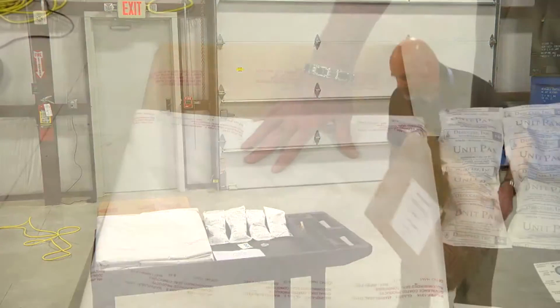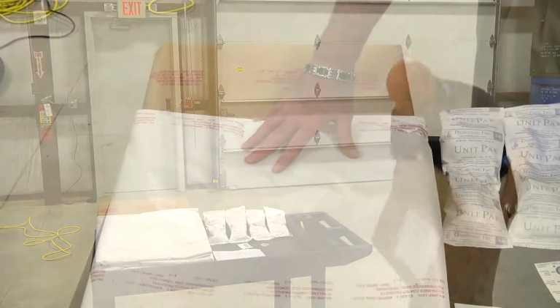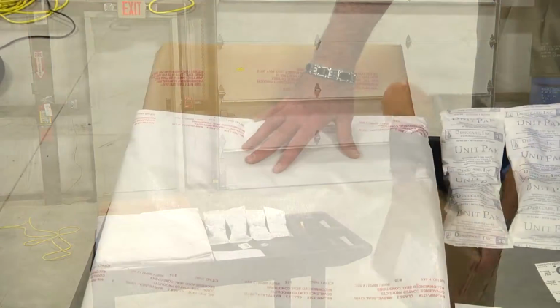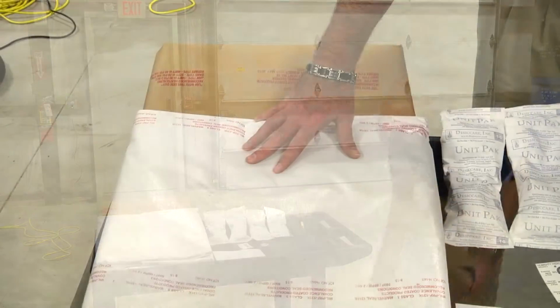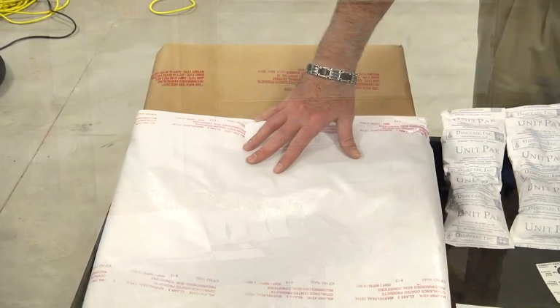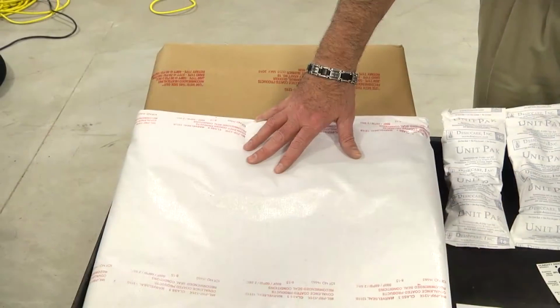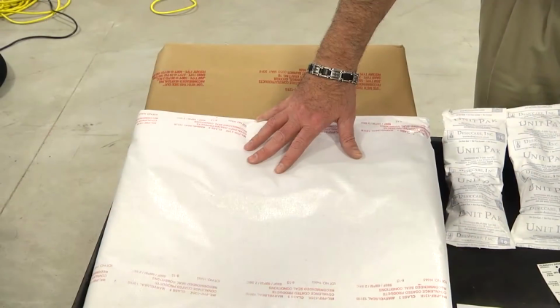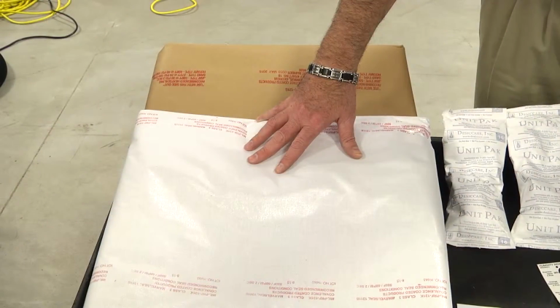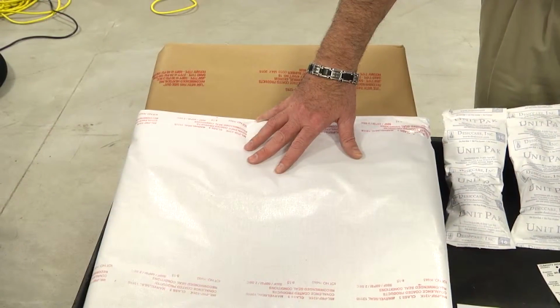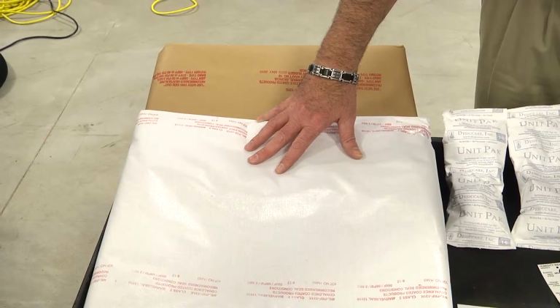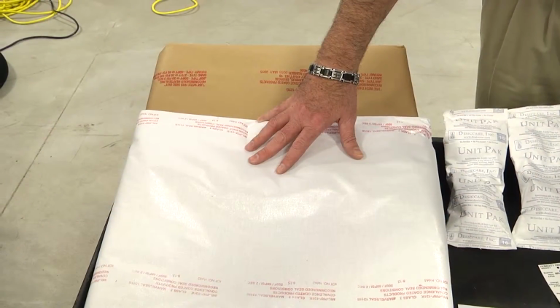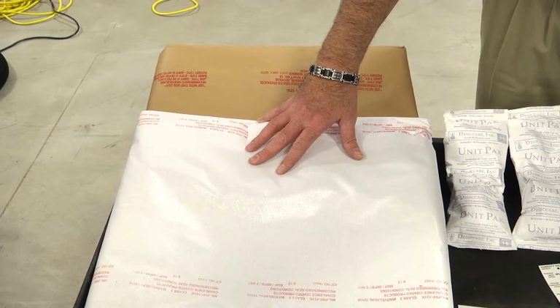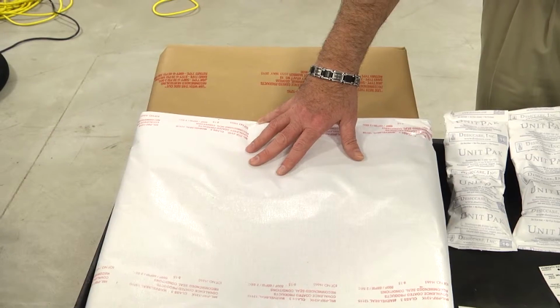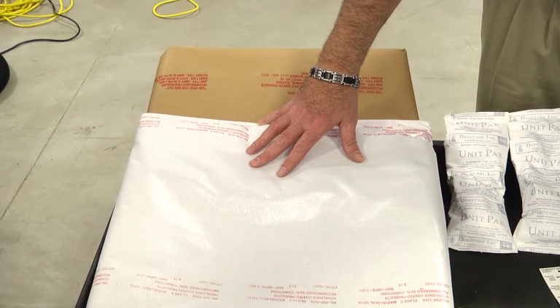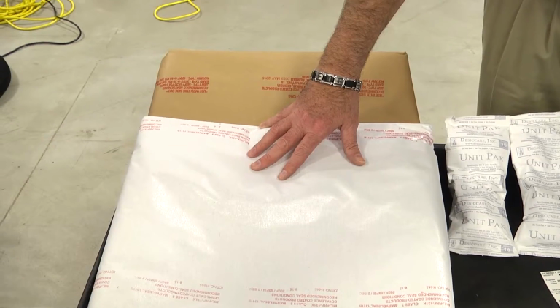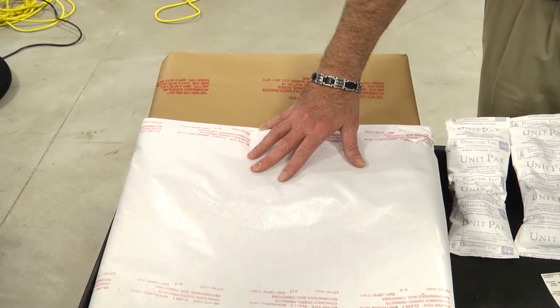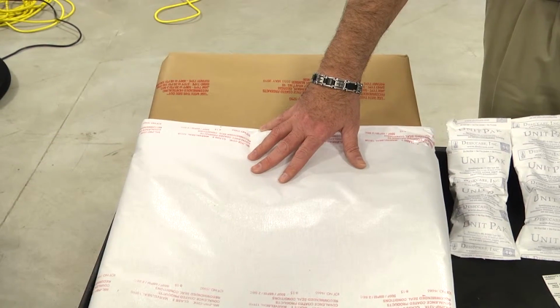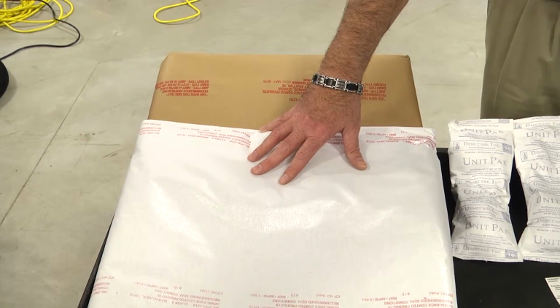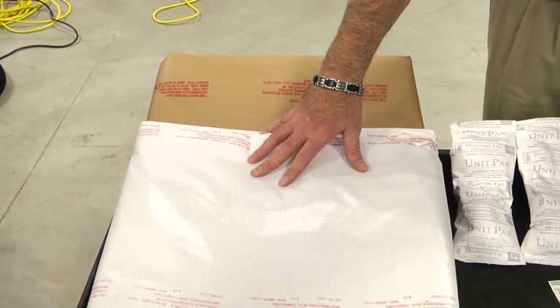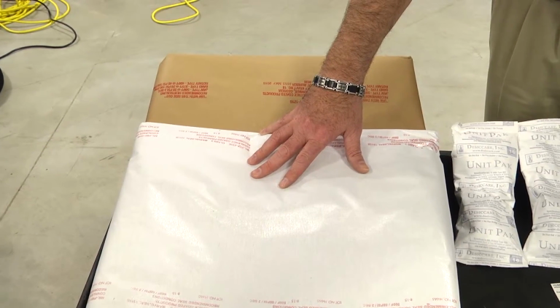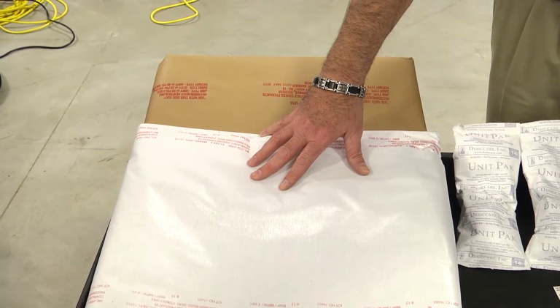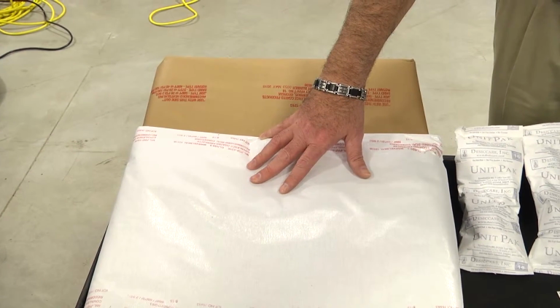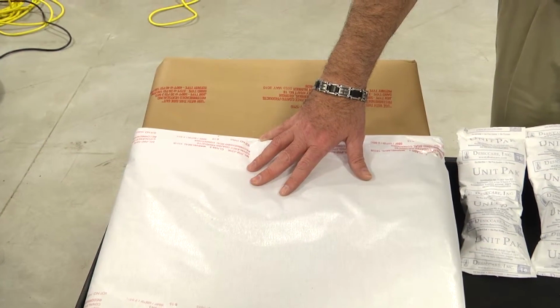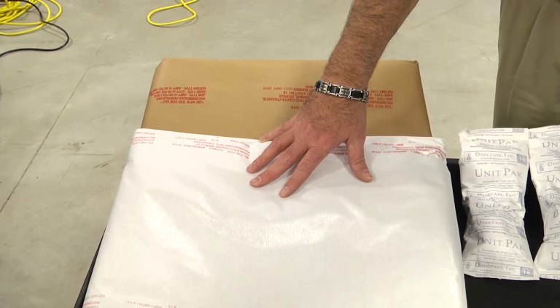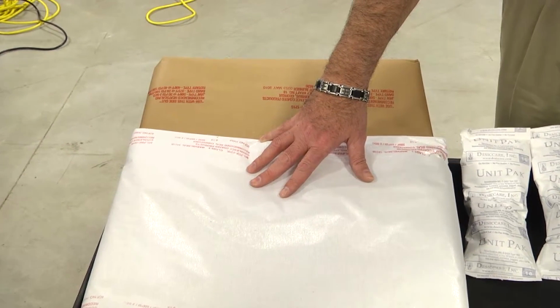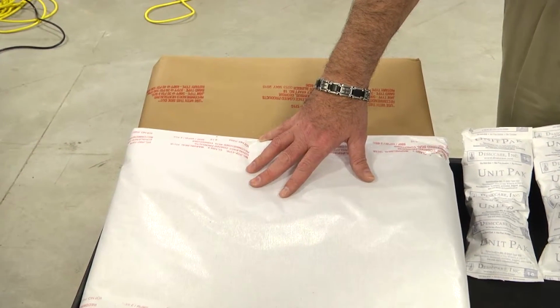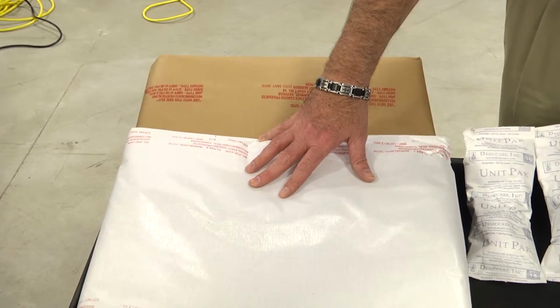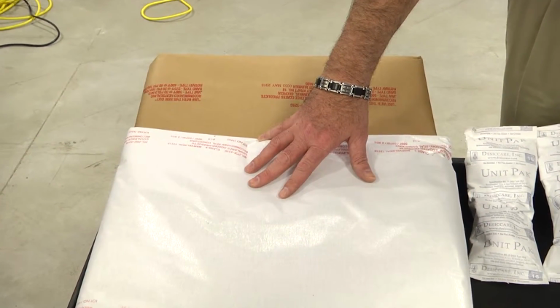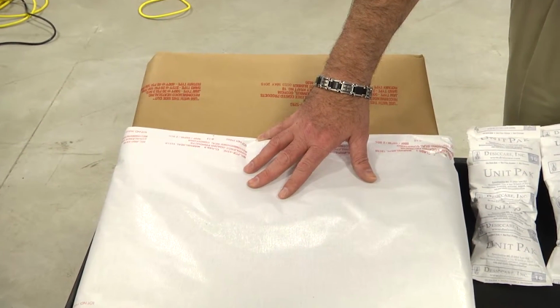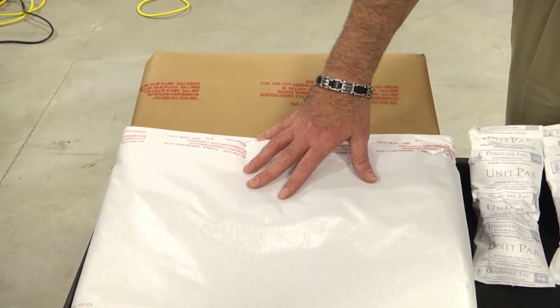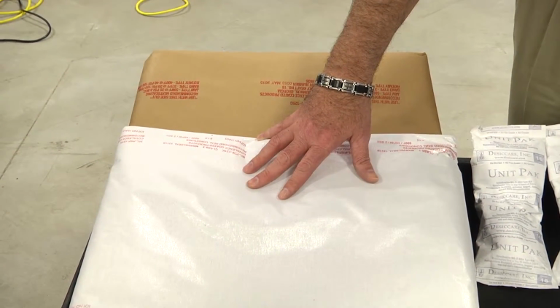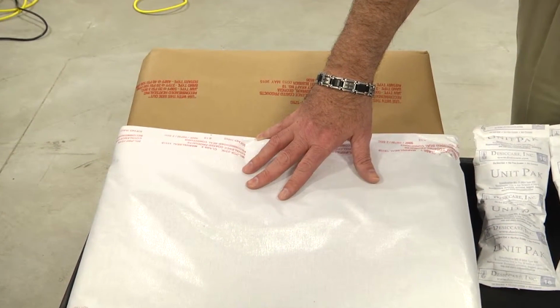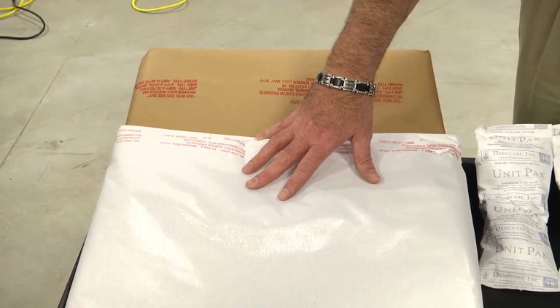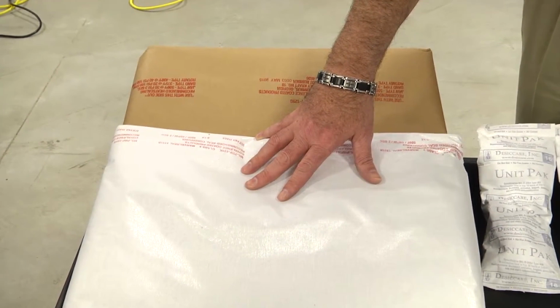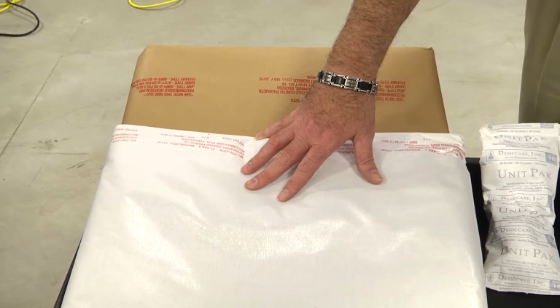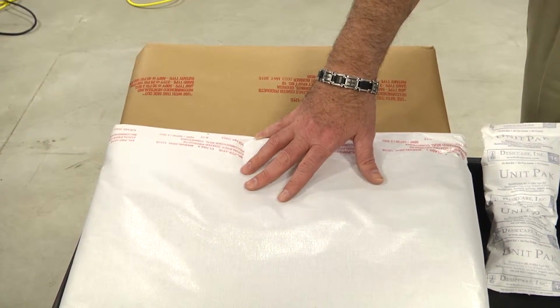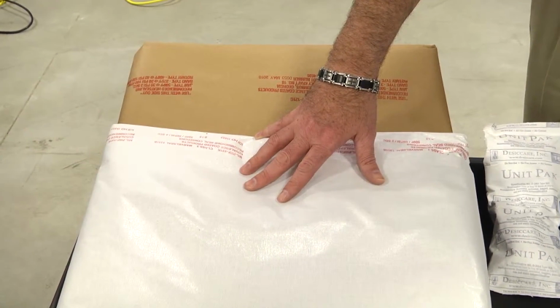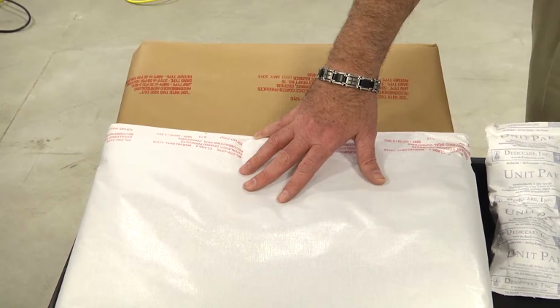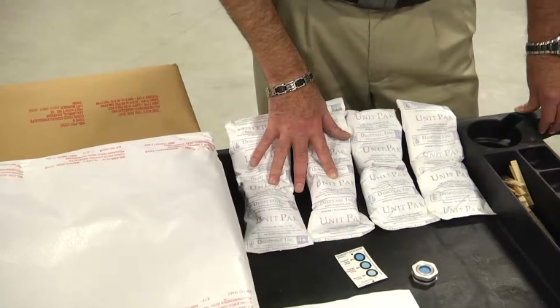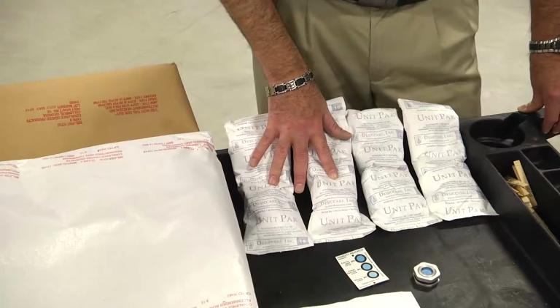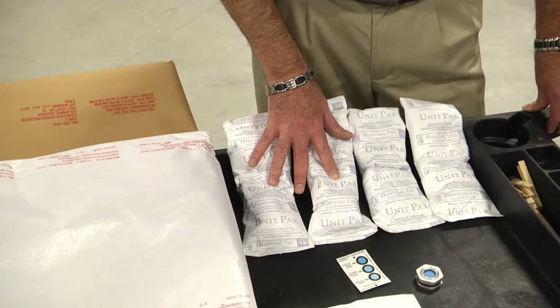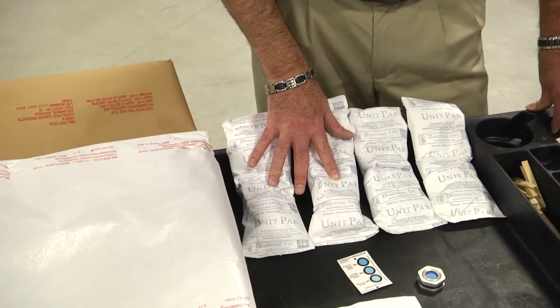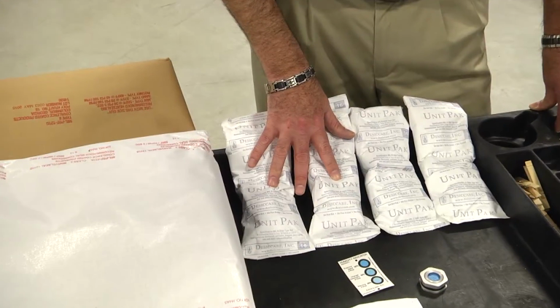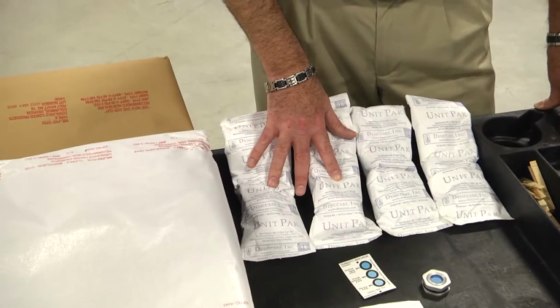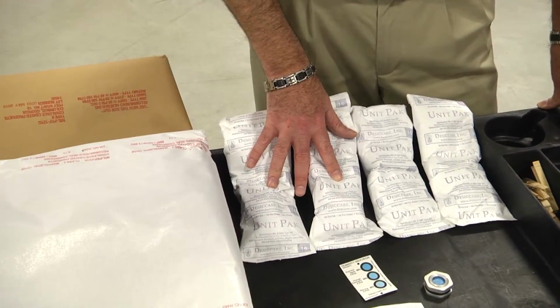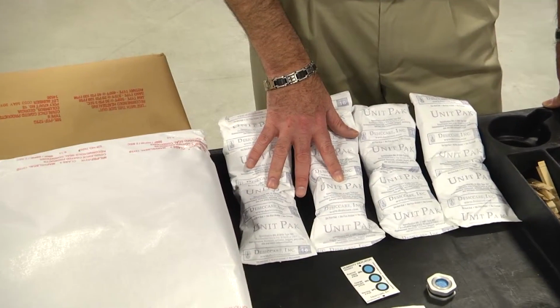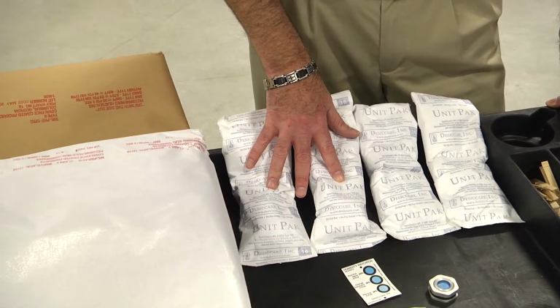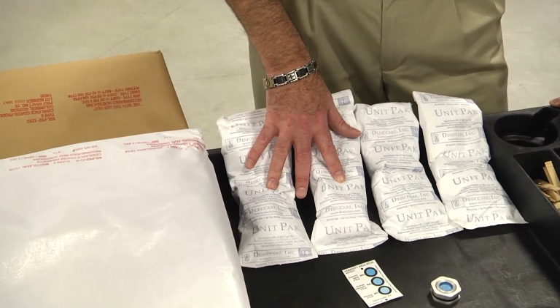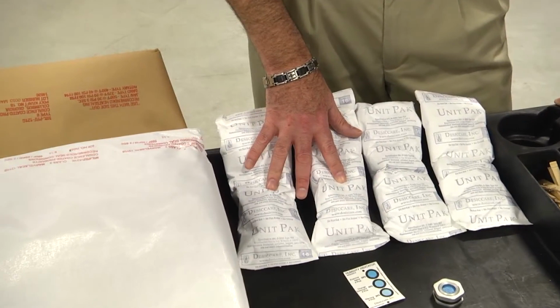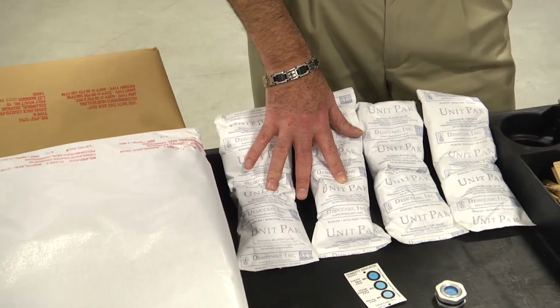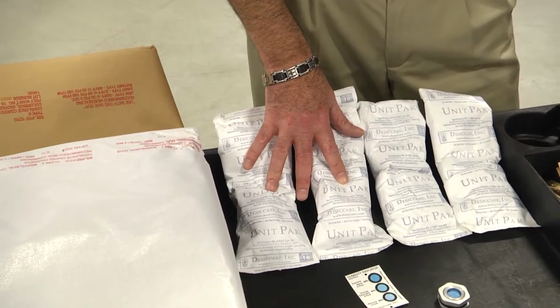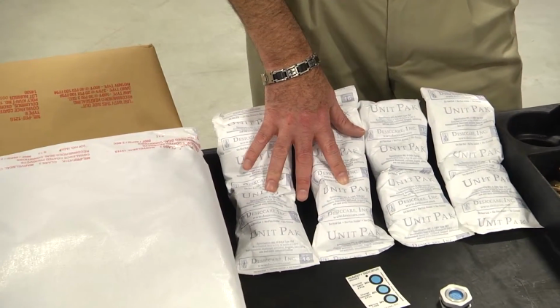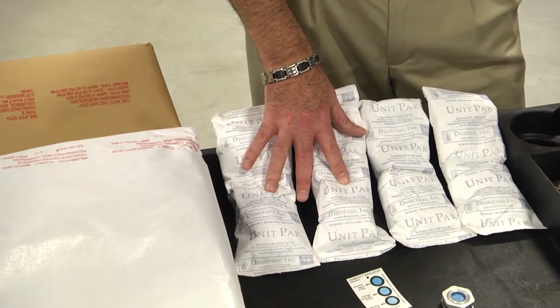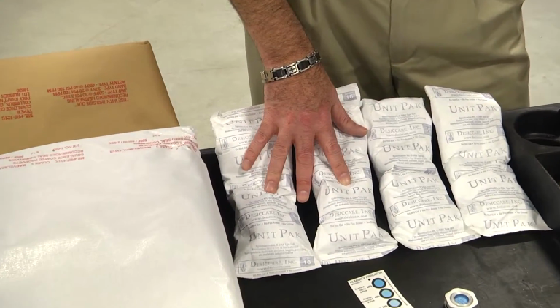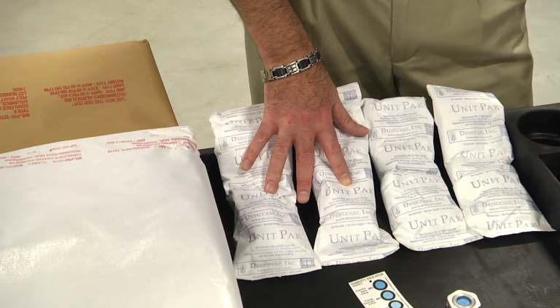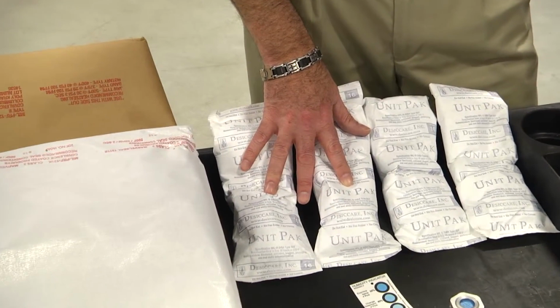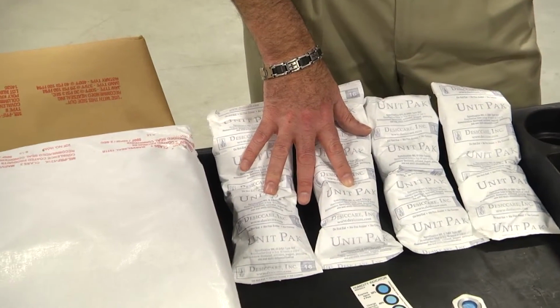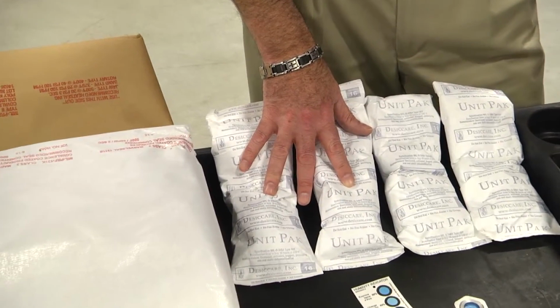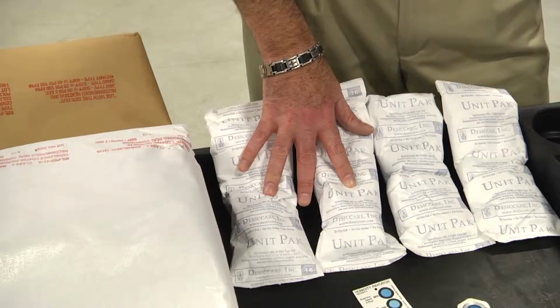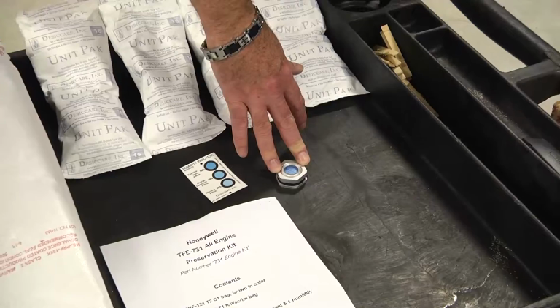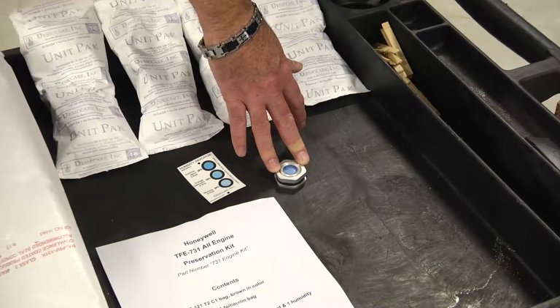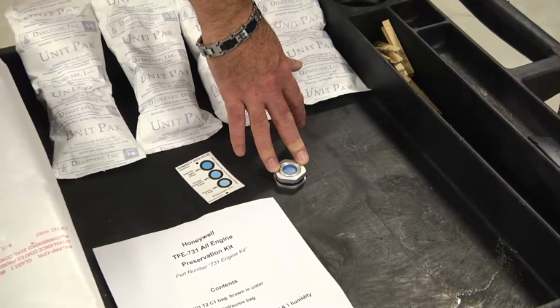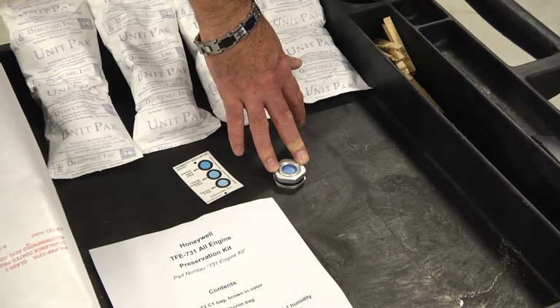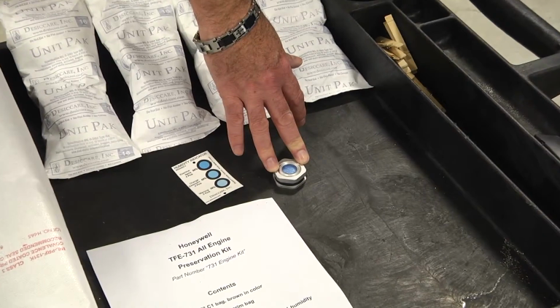Here's one of our preservation kits that is commercially available on the market for procurement. Inside the kit comes all the required parts that you need: the barrier material, the desiccant, and your humidity indicators.